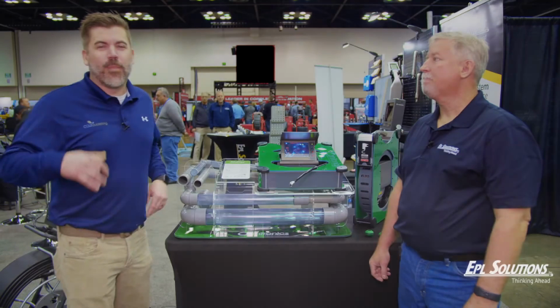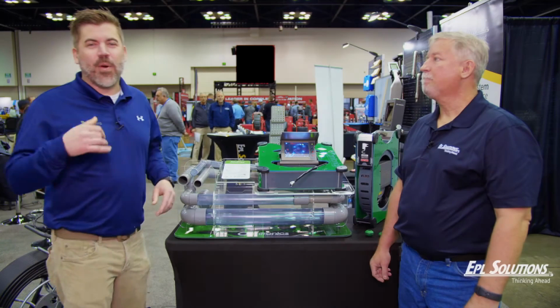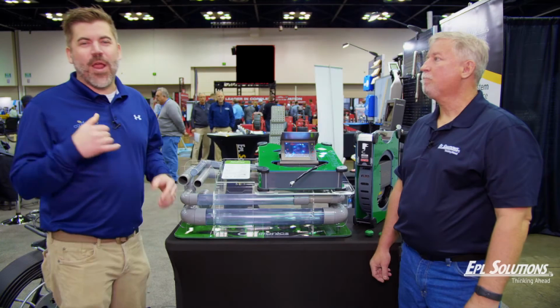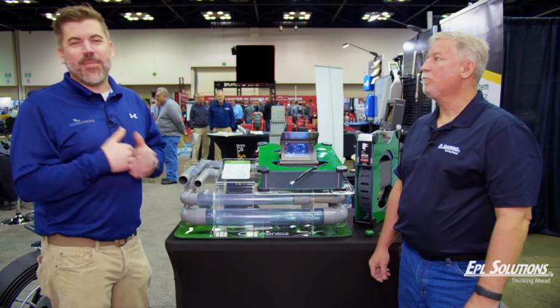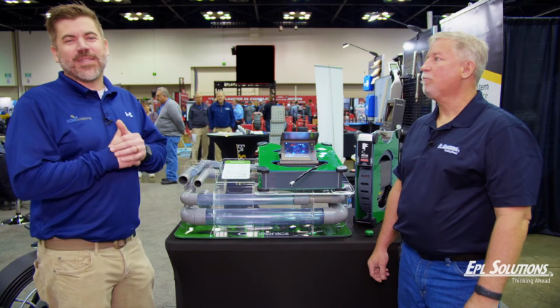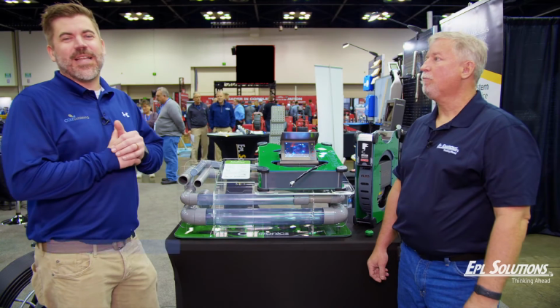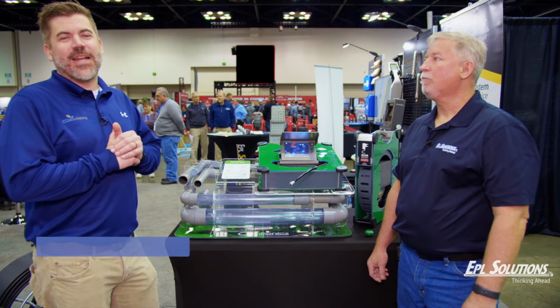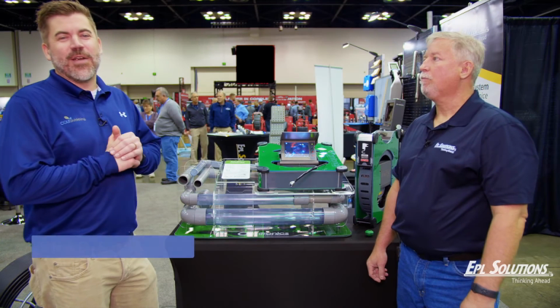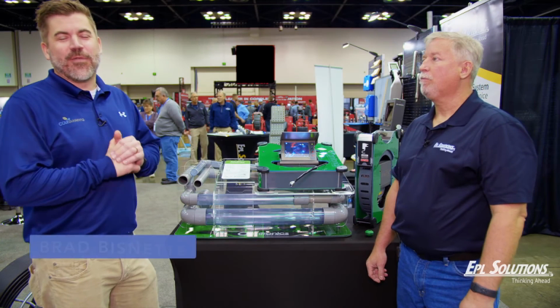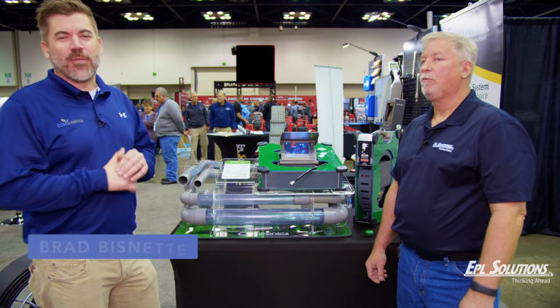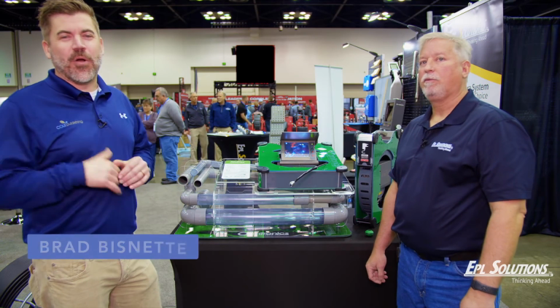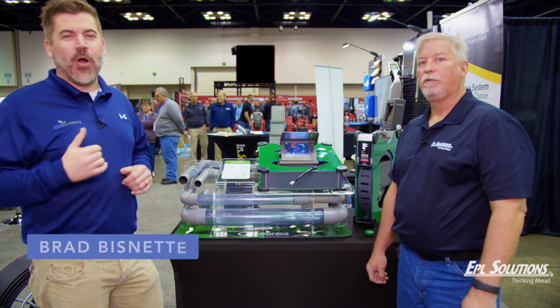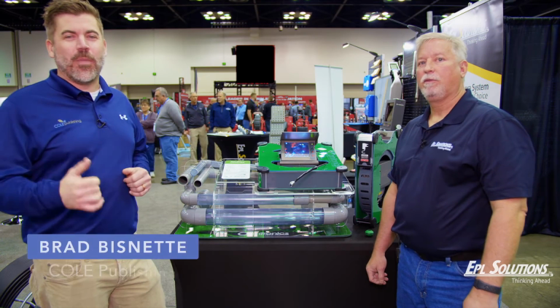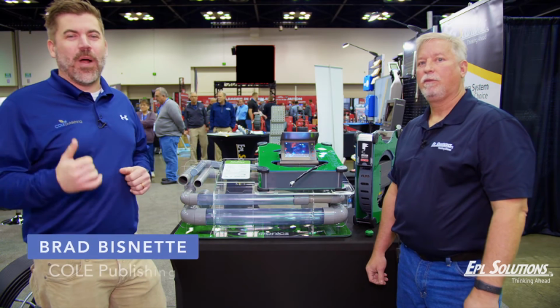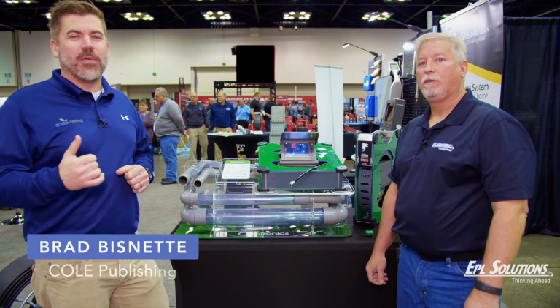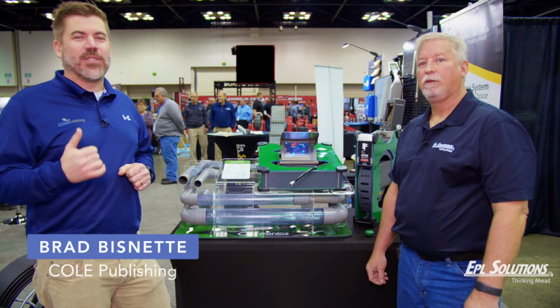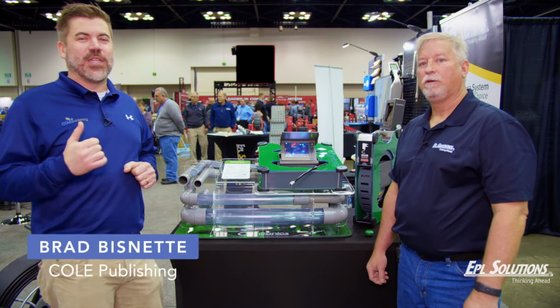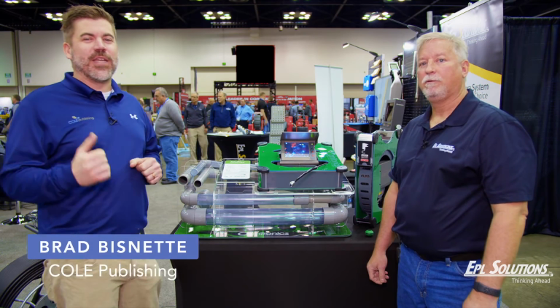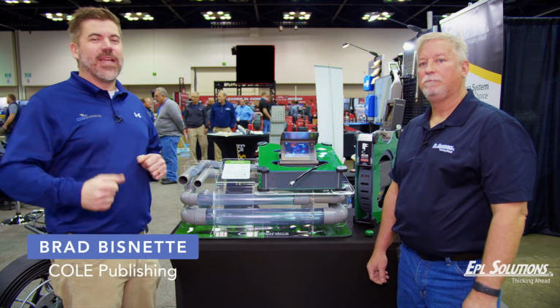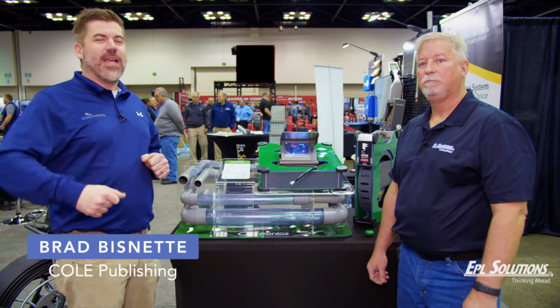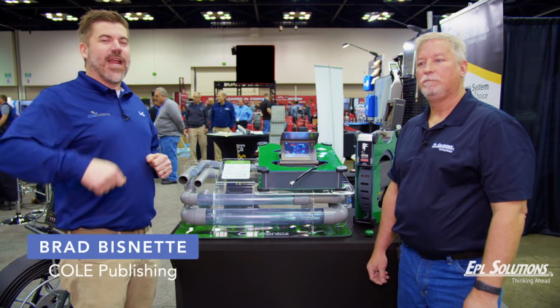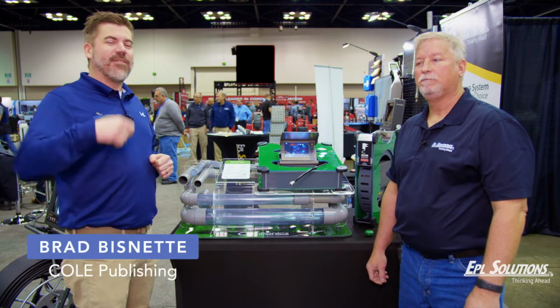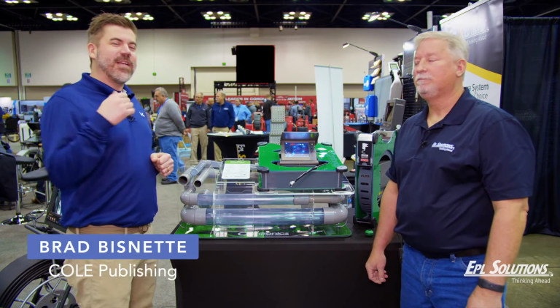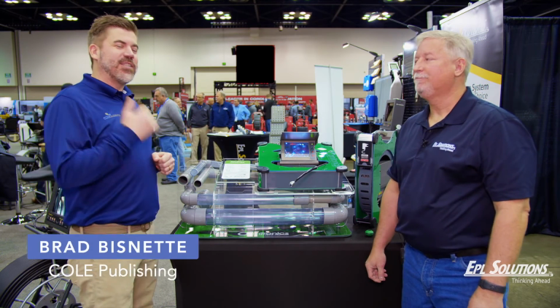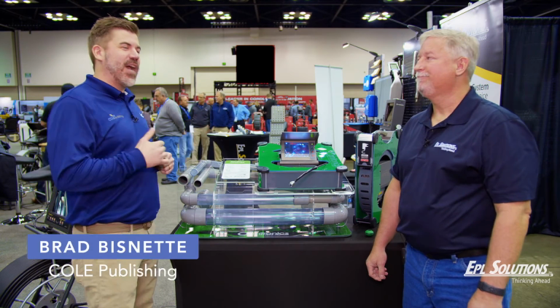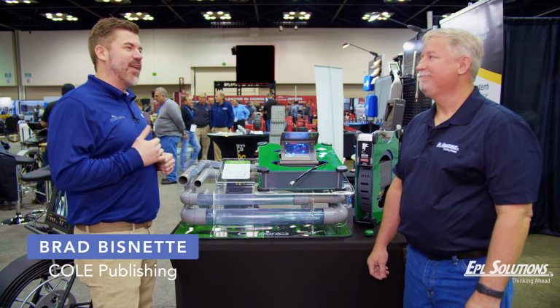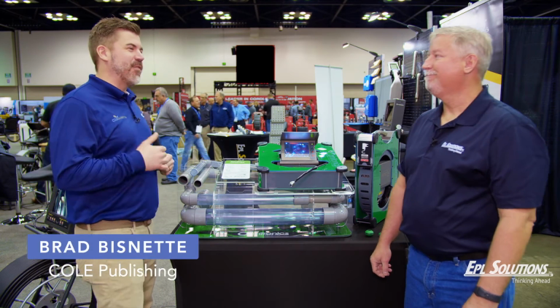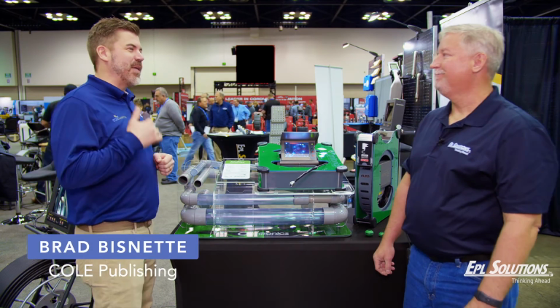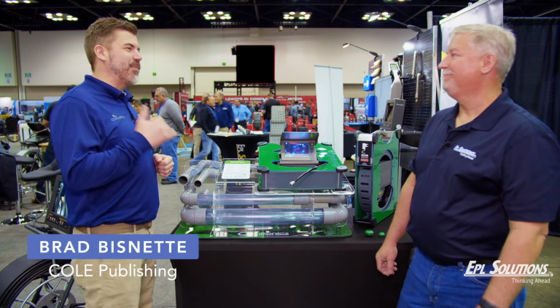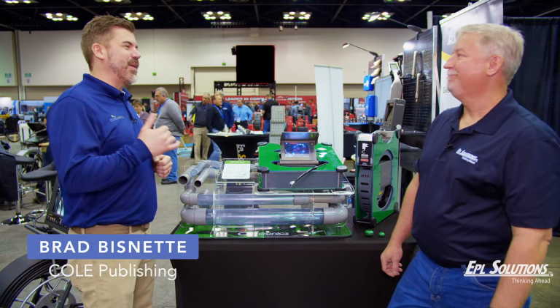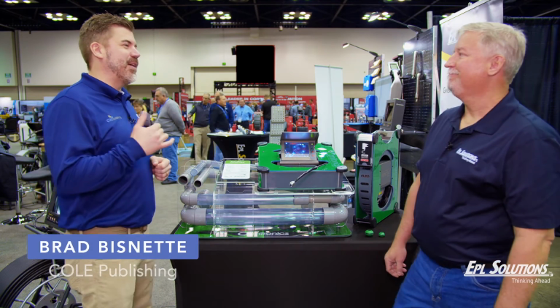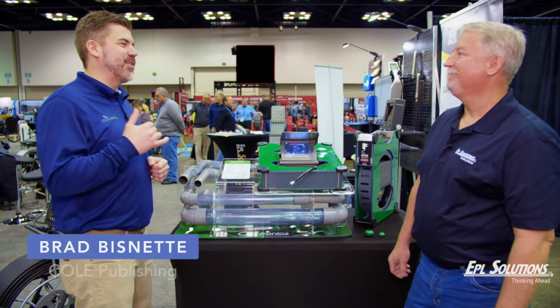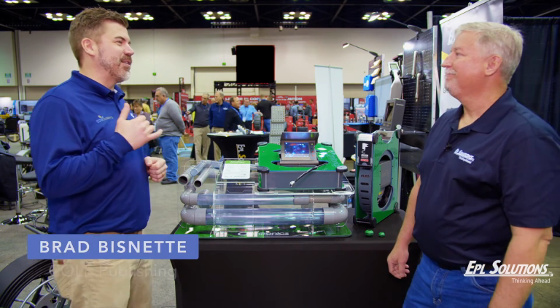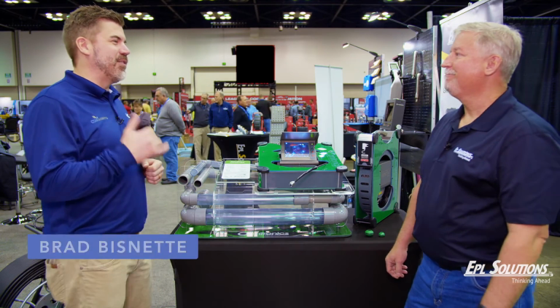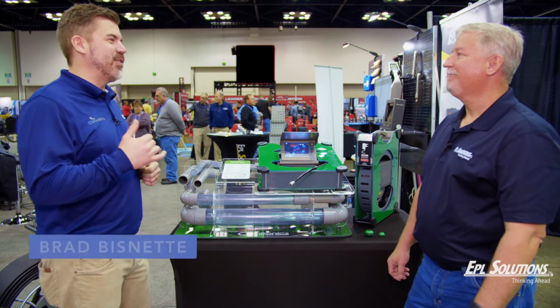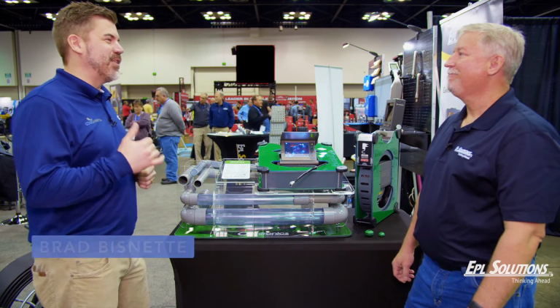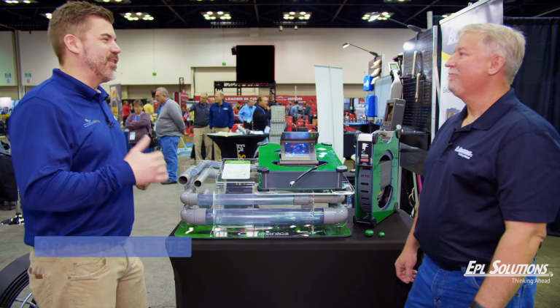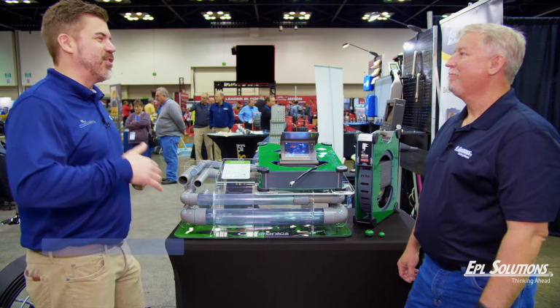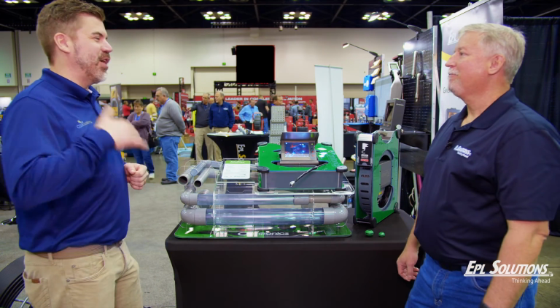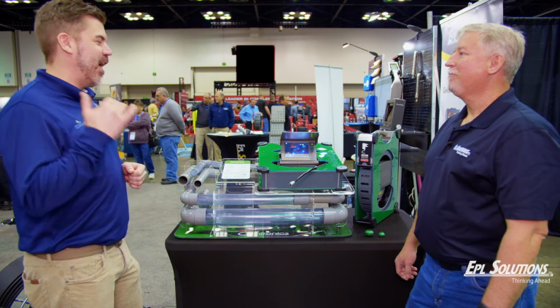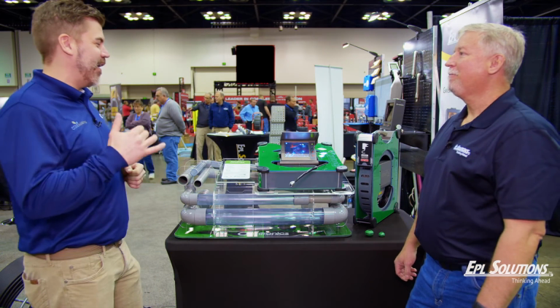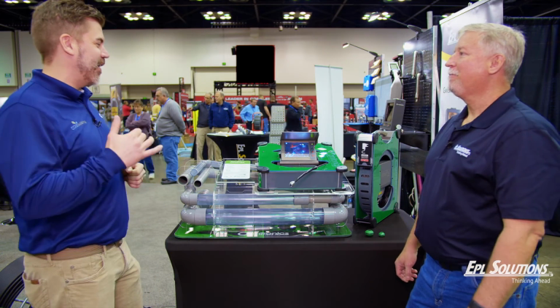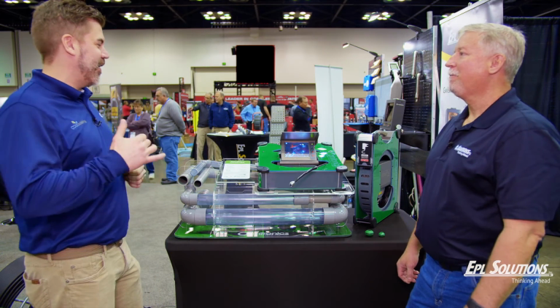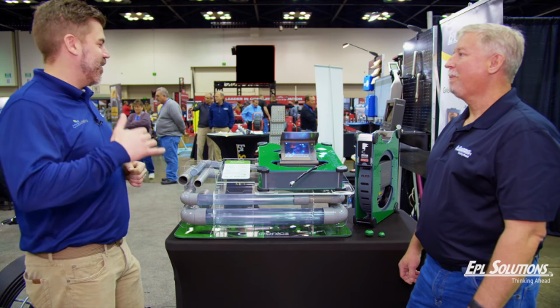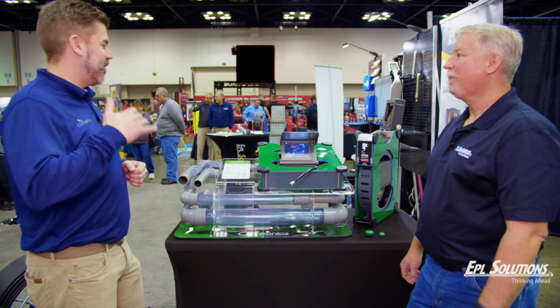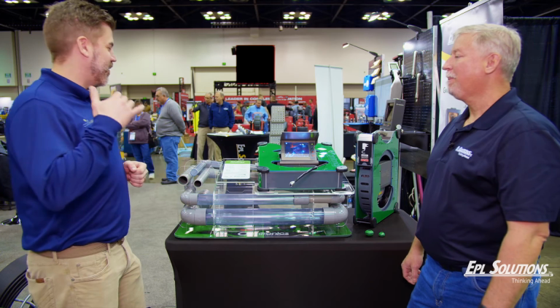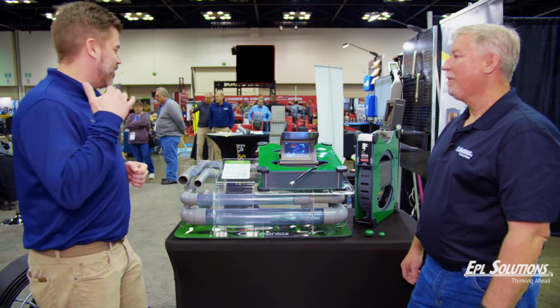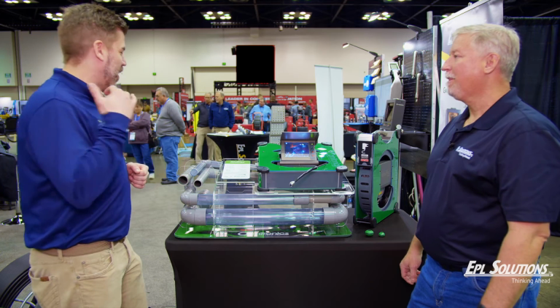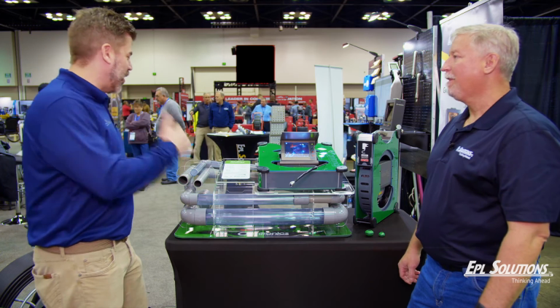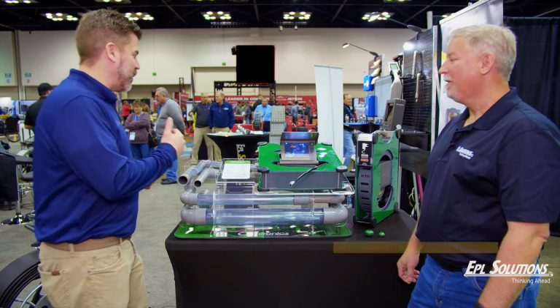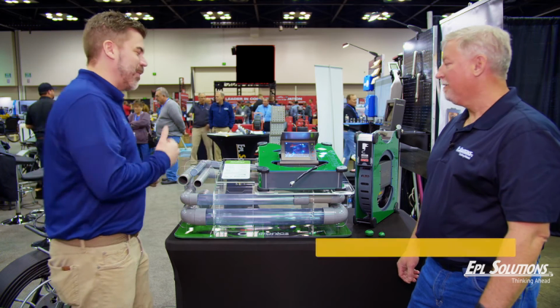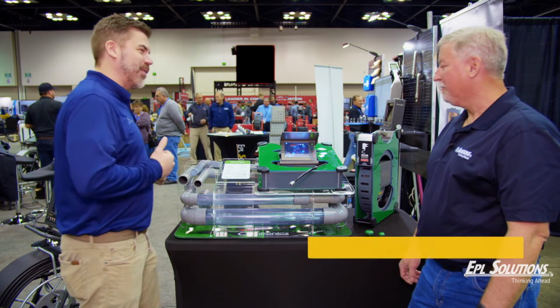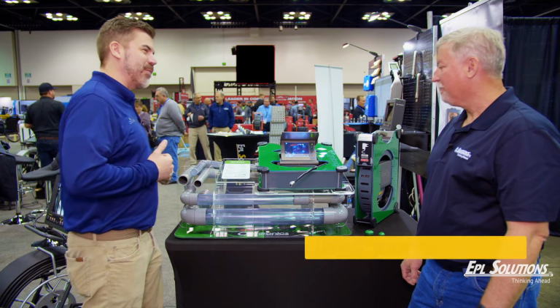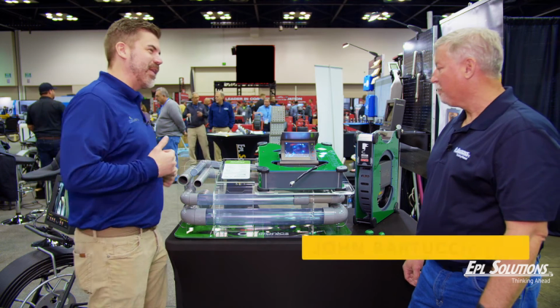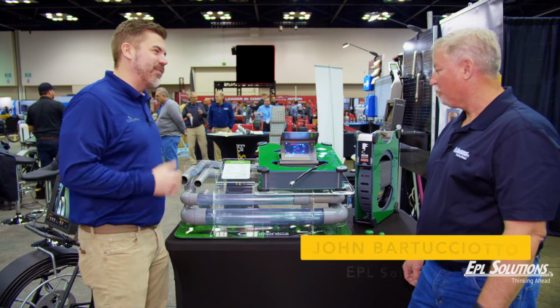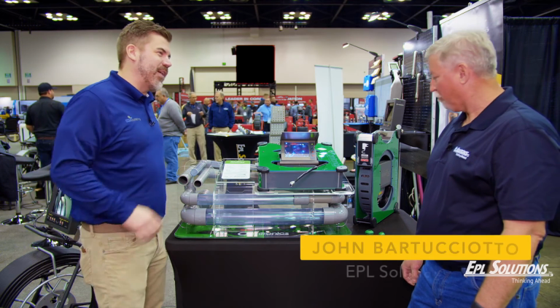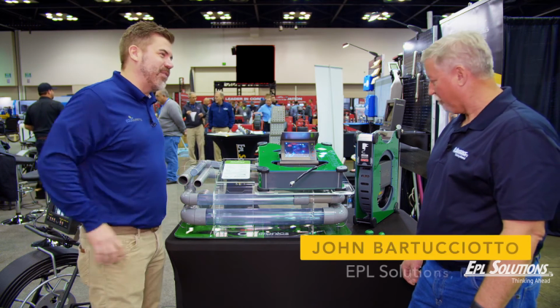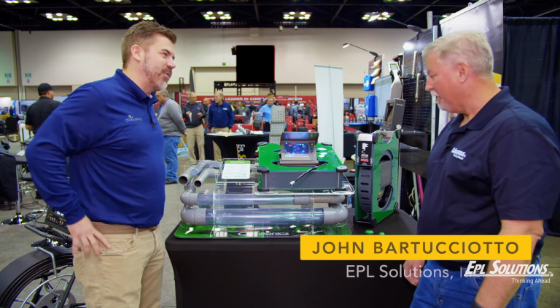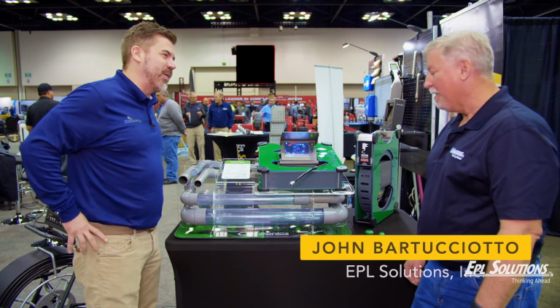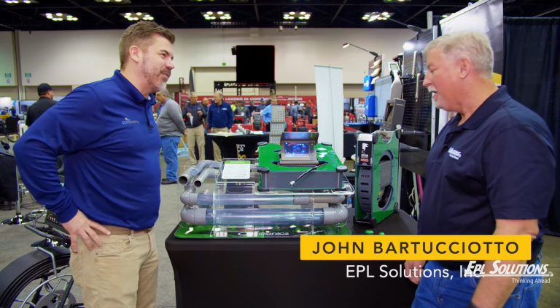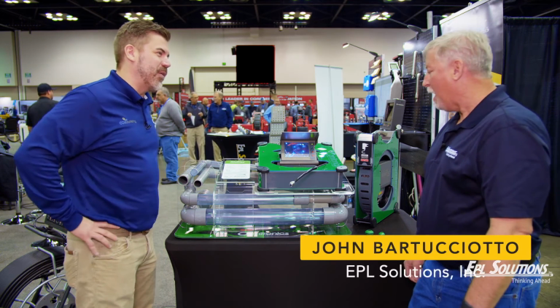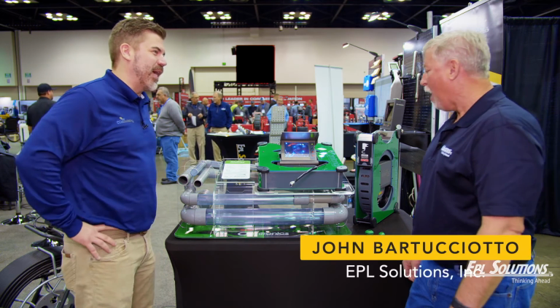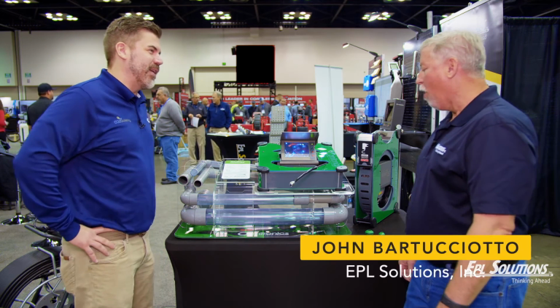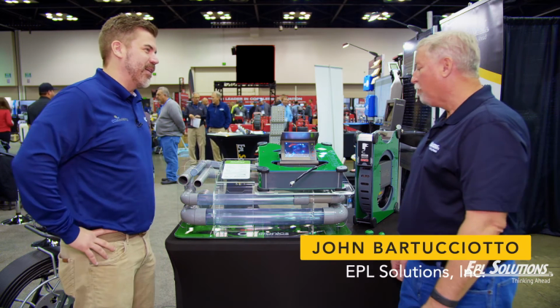Brad Bisnett here from Cole Publishing, and I've got John from EPL Solutions. John, talk to me about the Mini Flex — what do we have going on here?